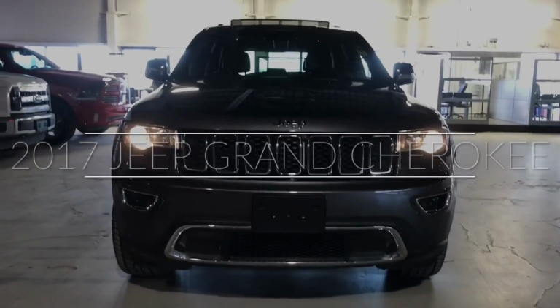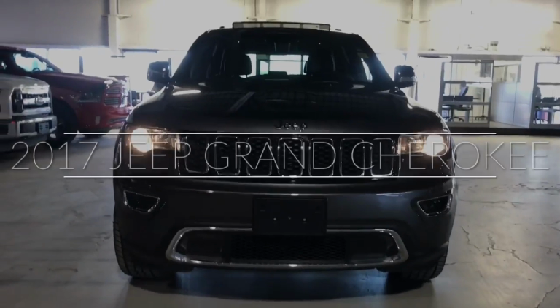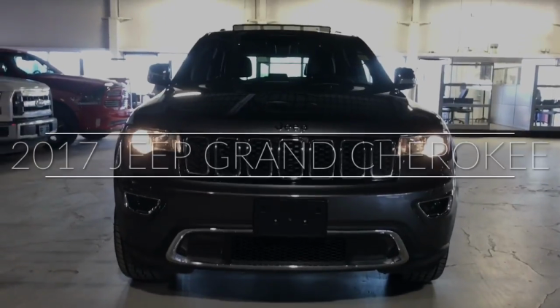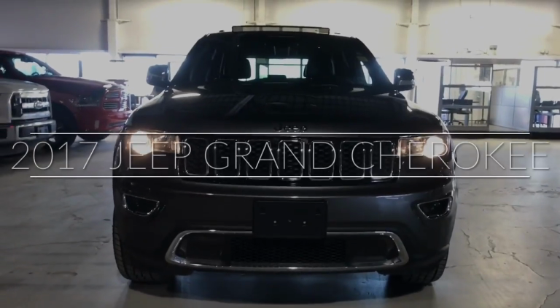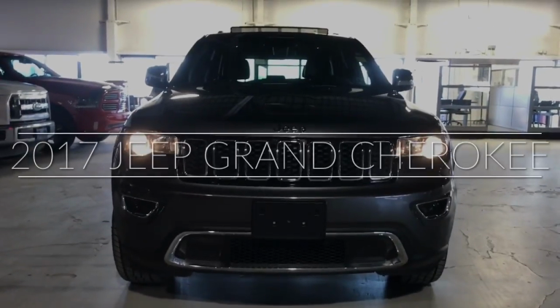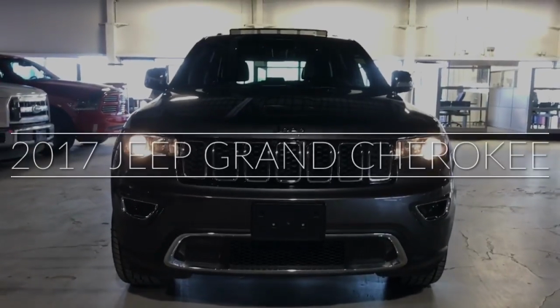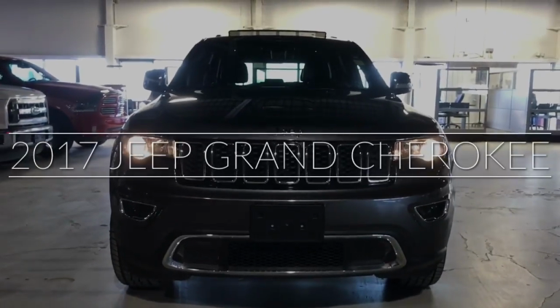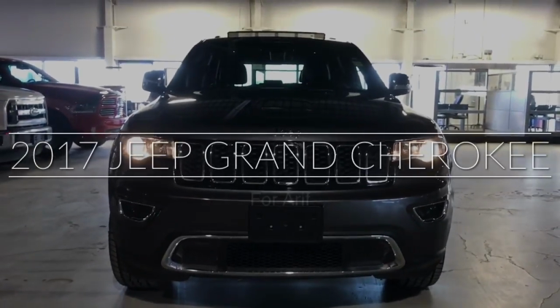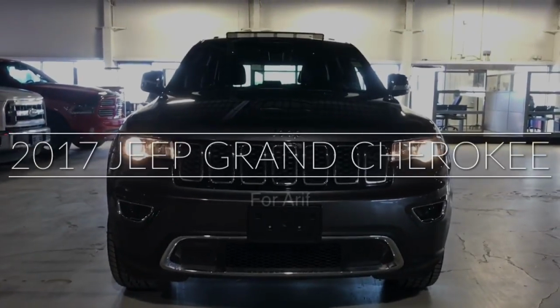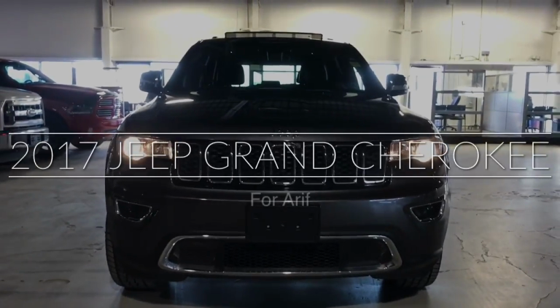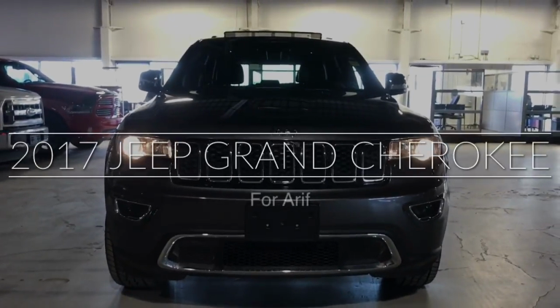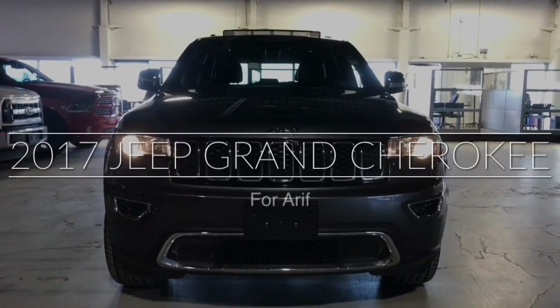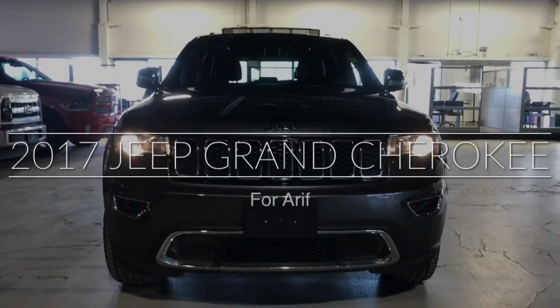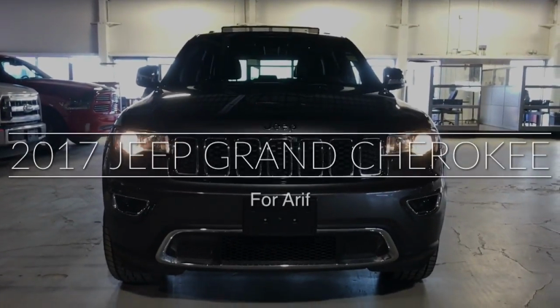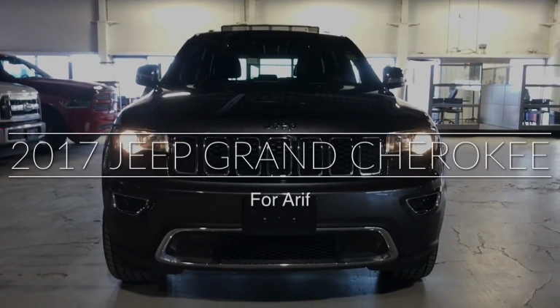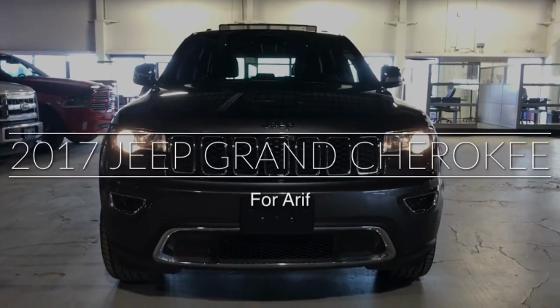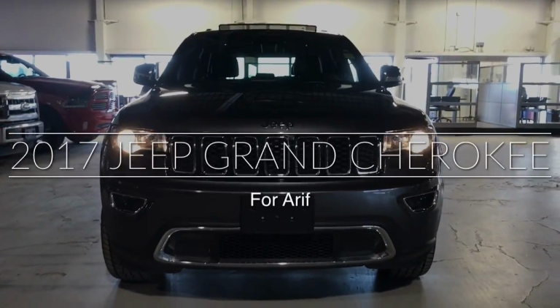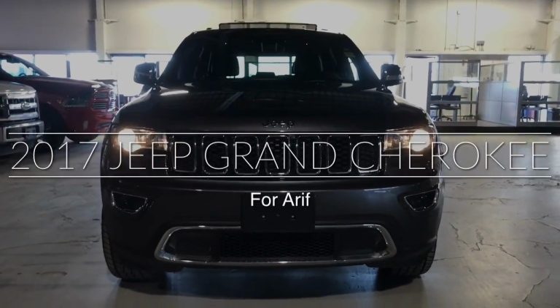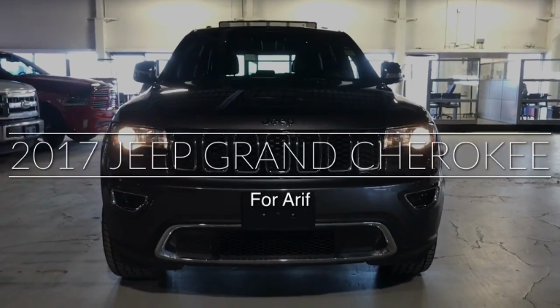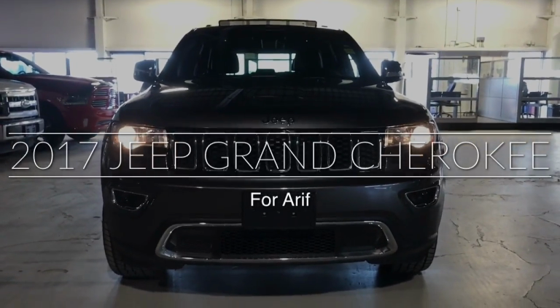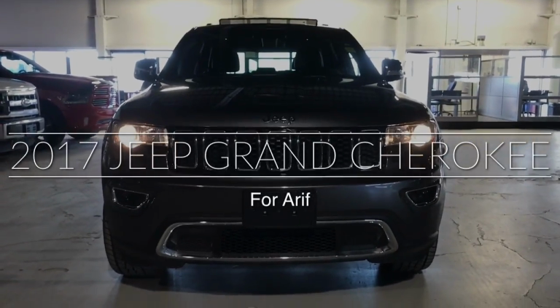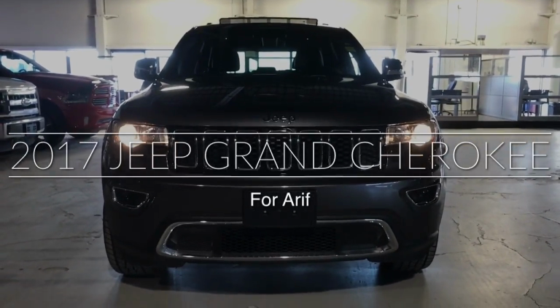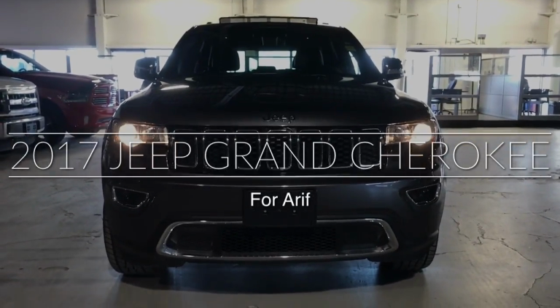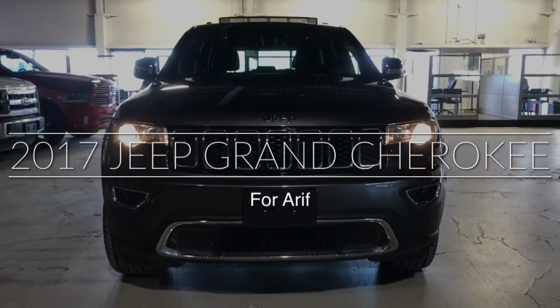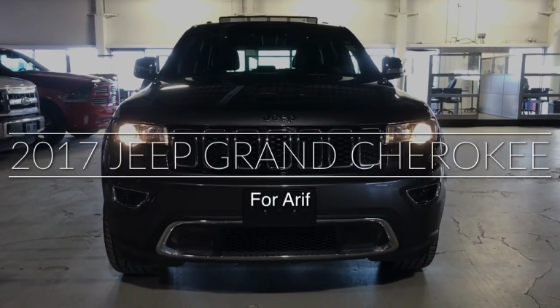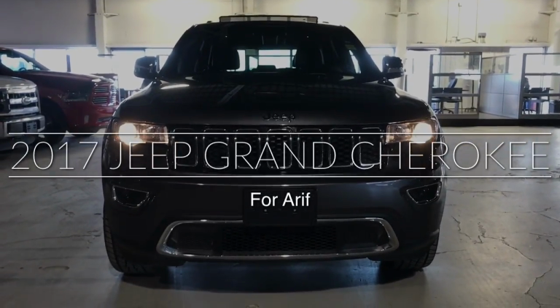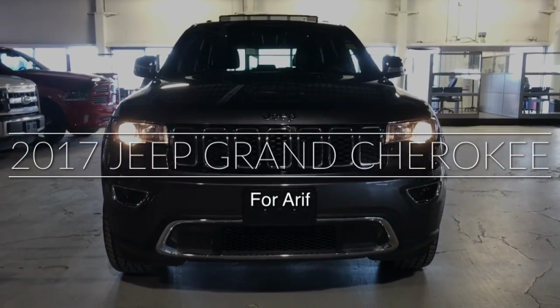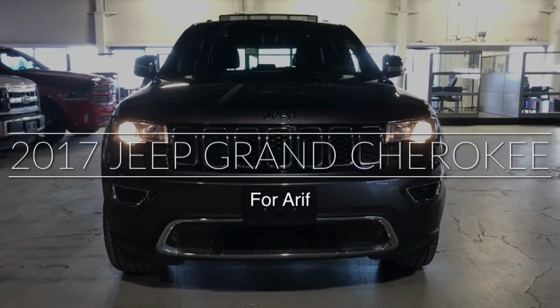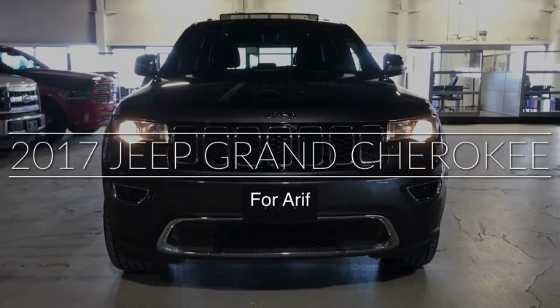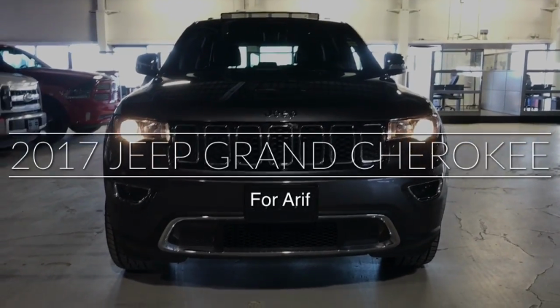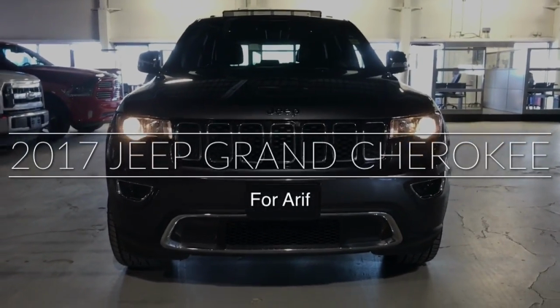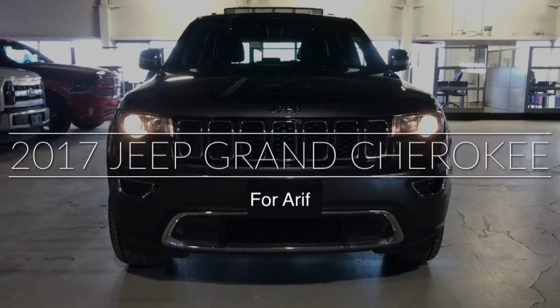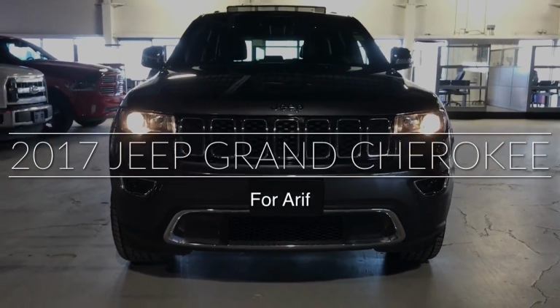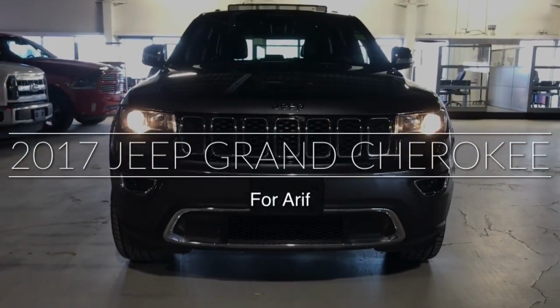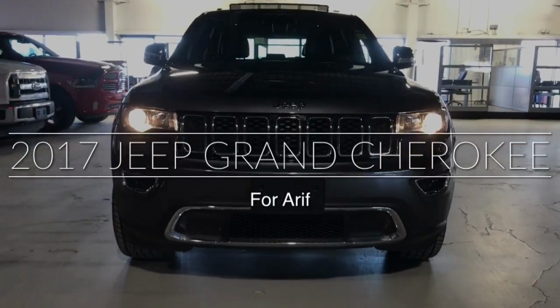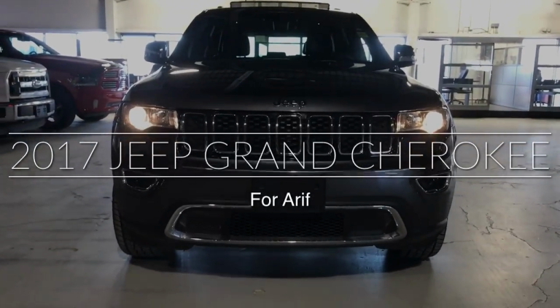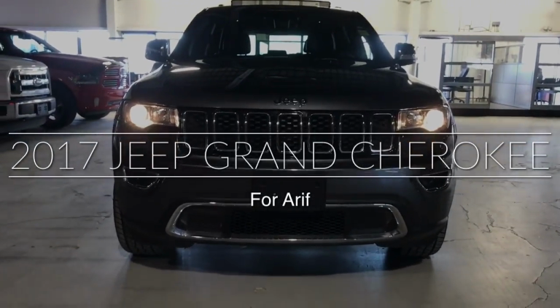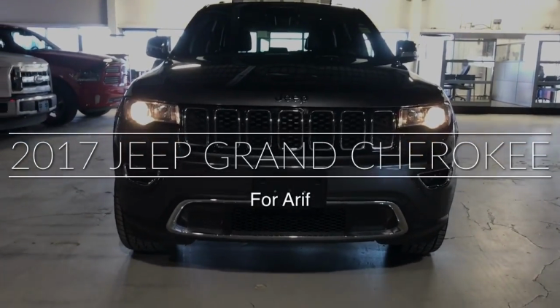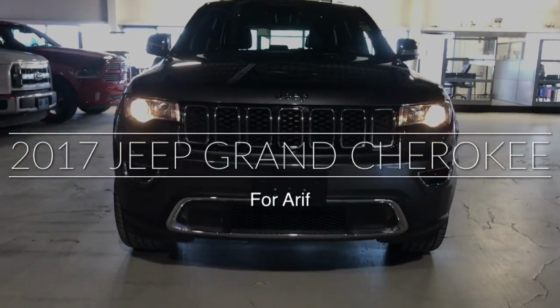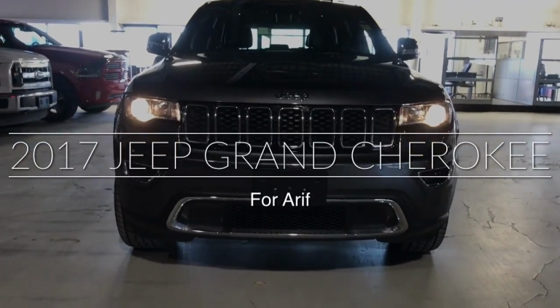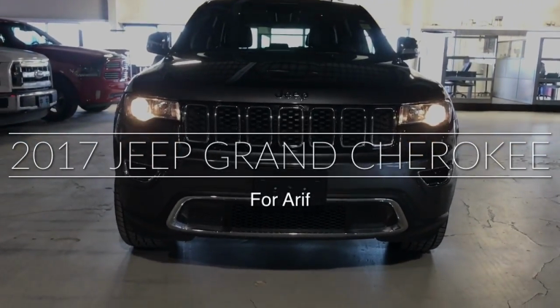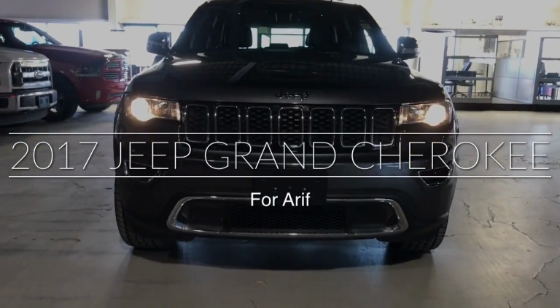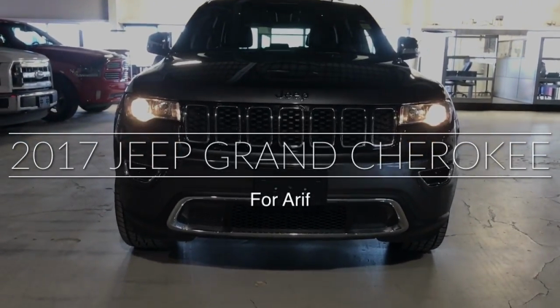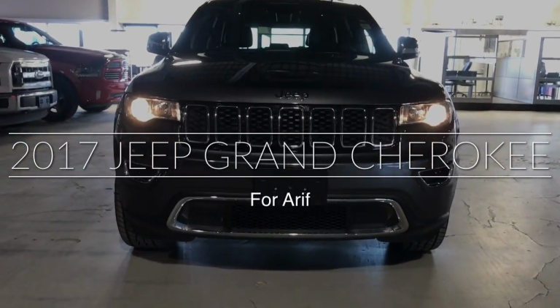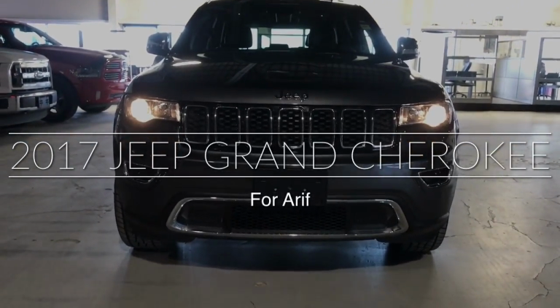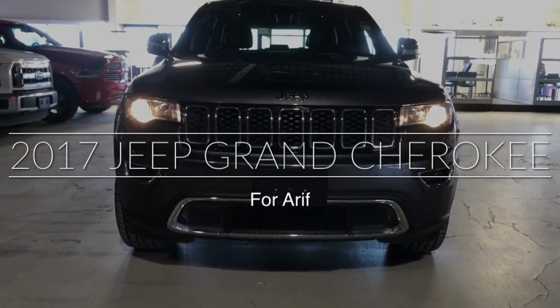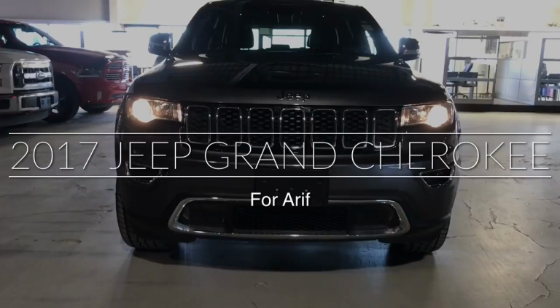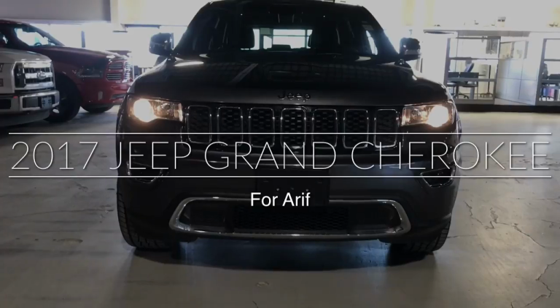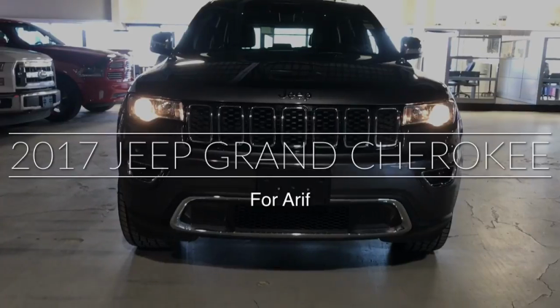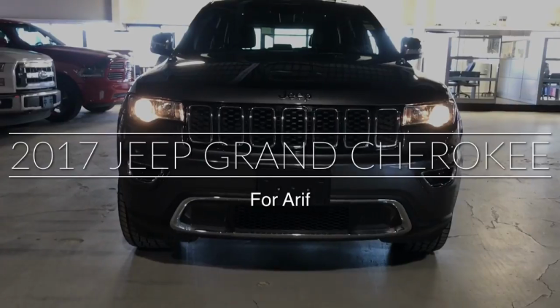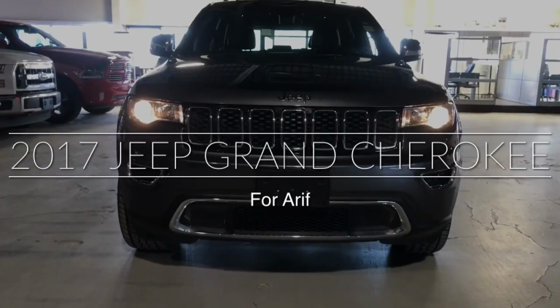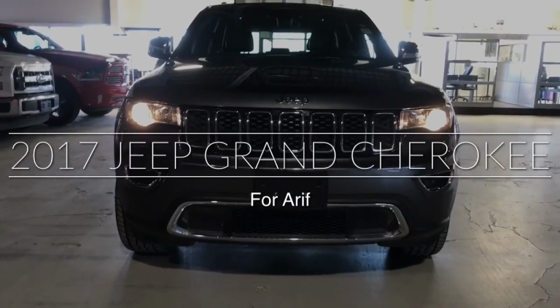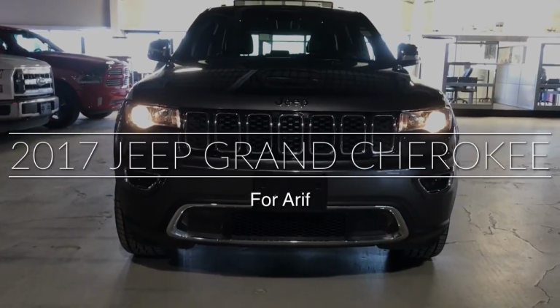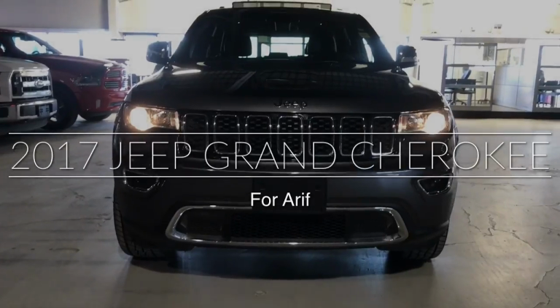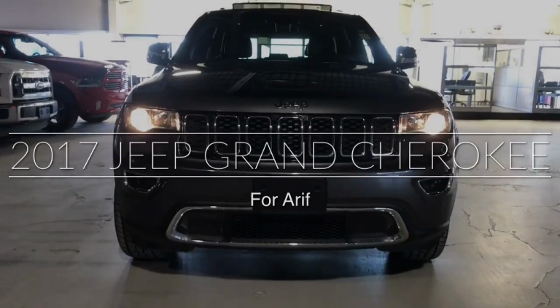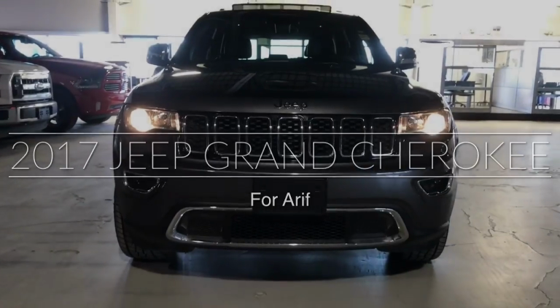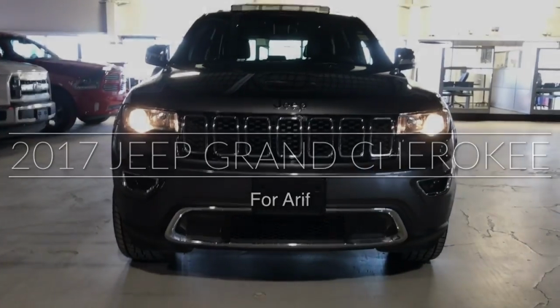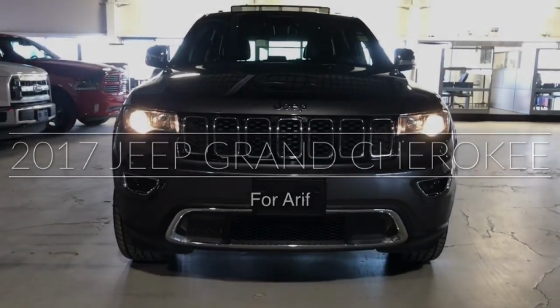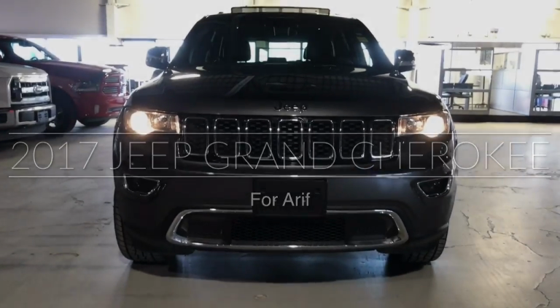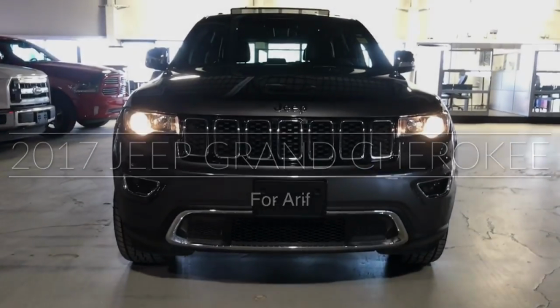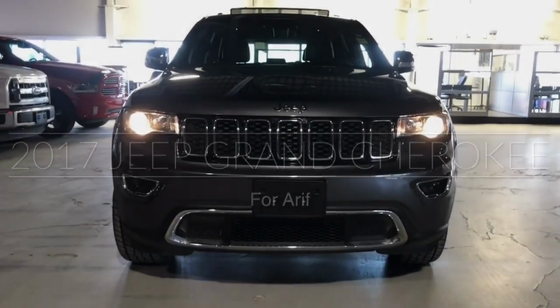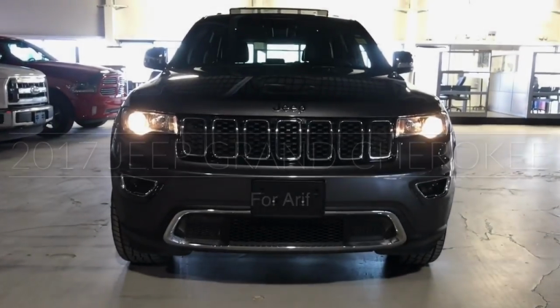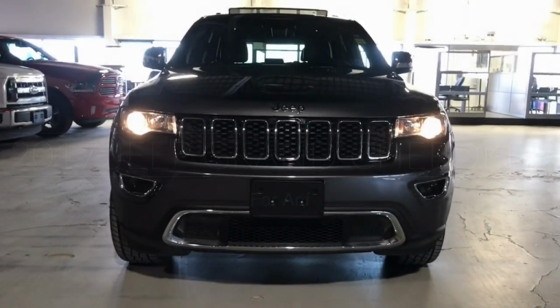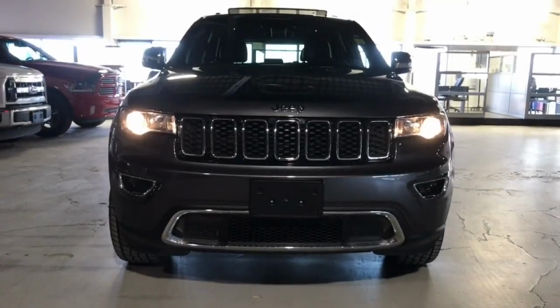Hi RF, Ali here at Northside Mitsubishi. I just want to take a quick video for you on this 2017 Grand Cherokee Limited.